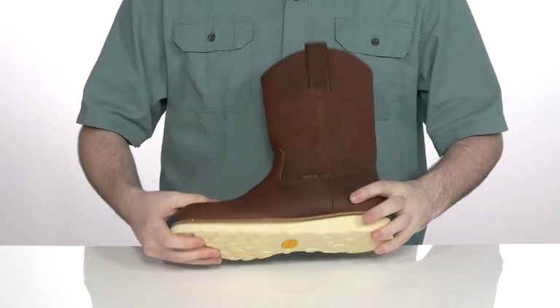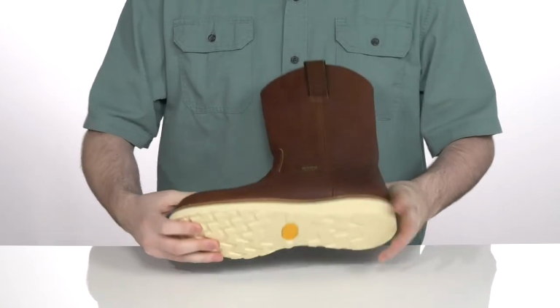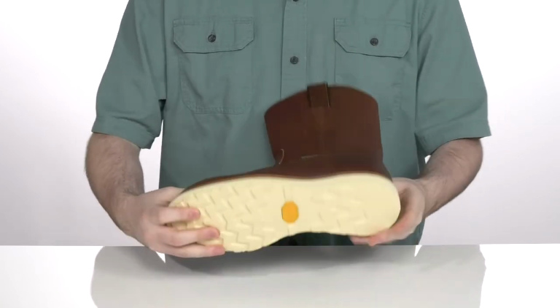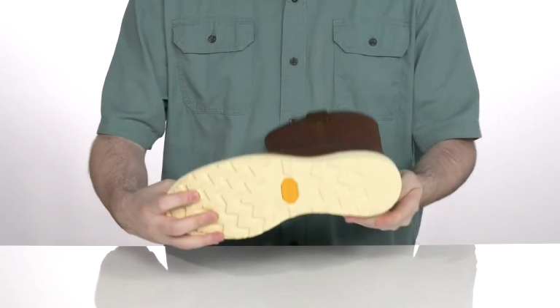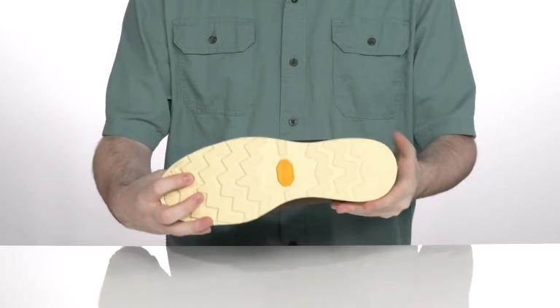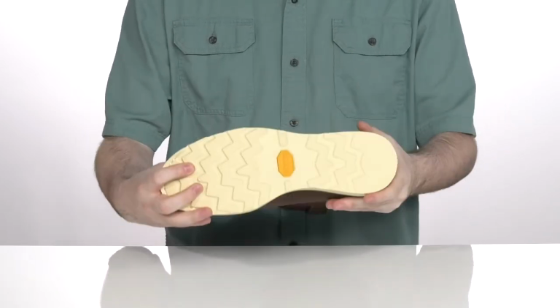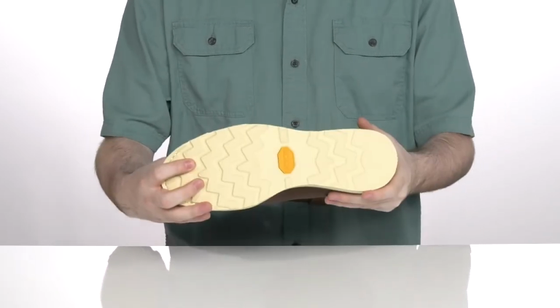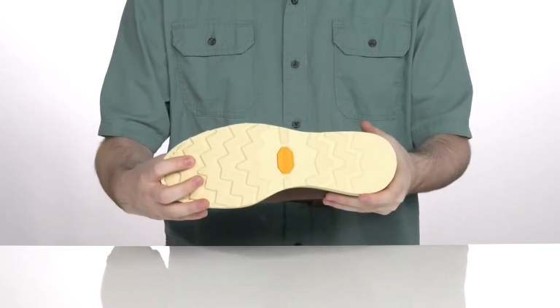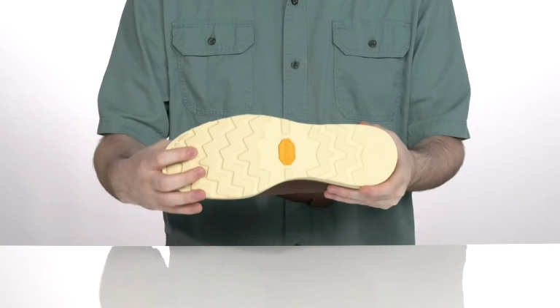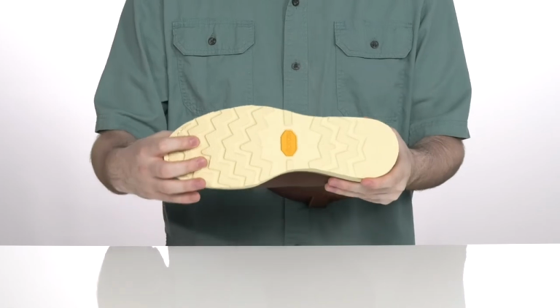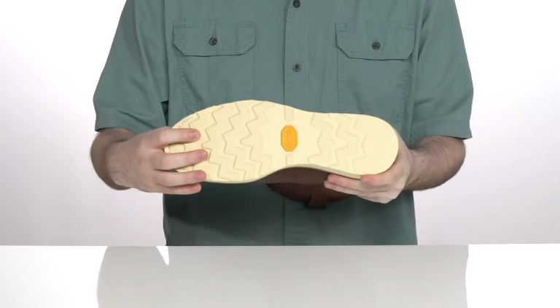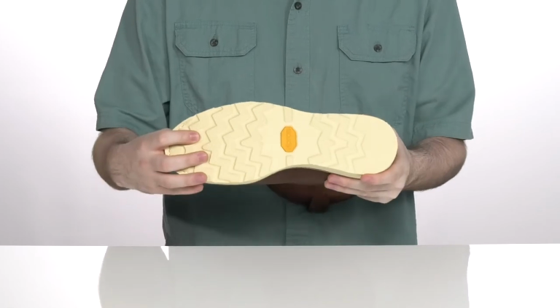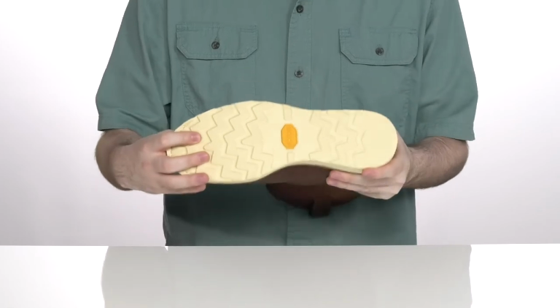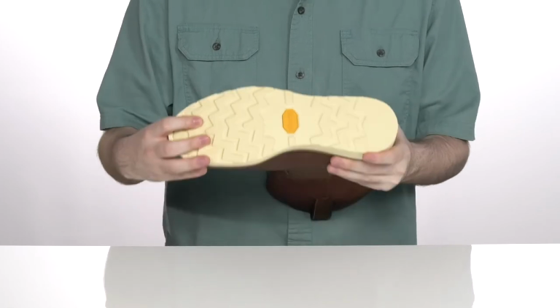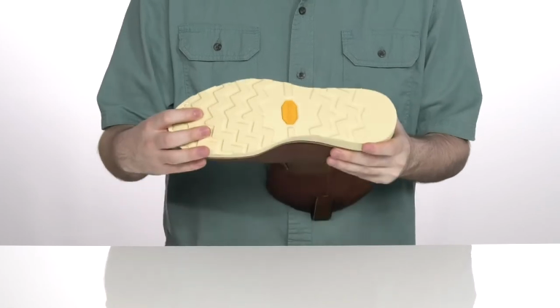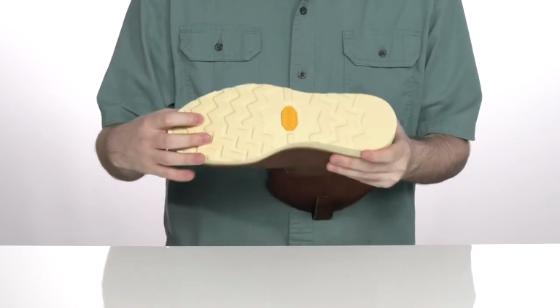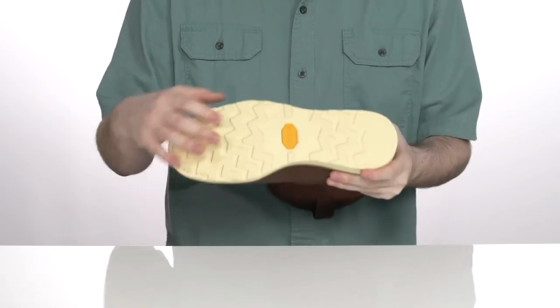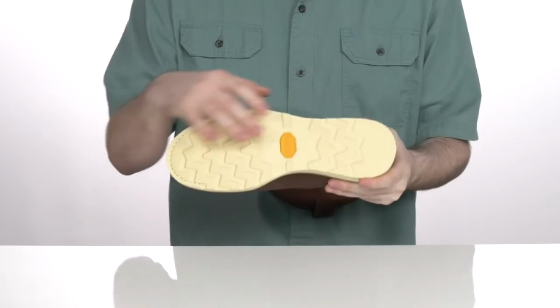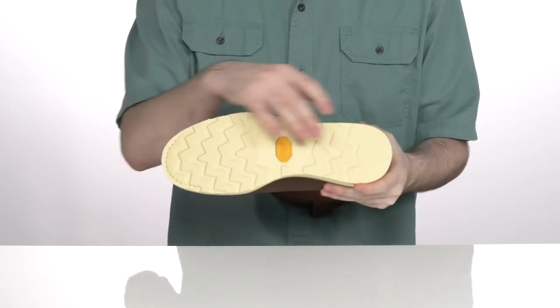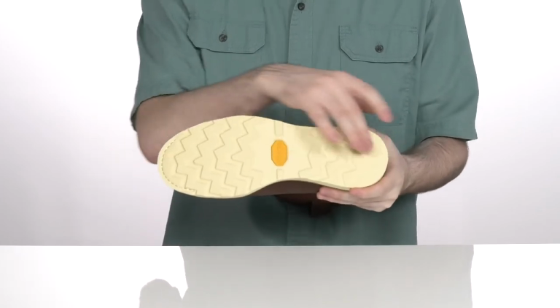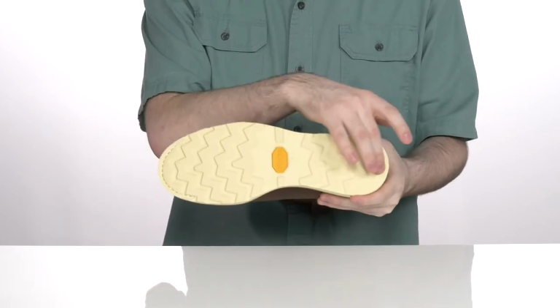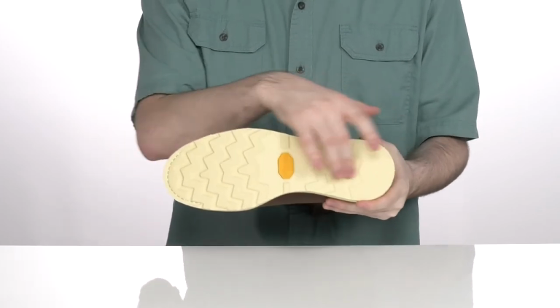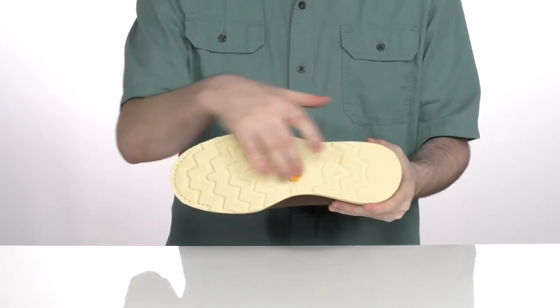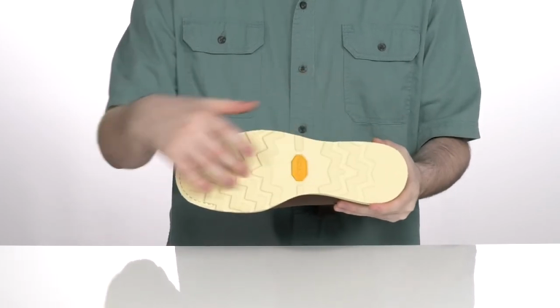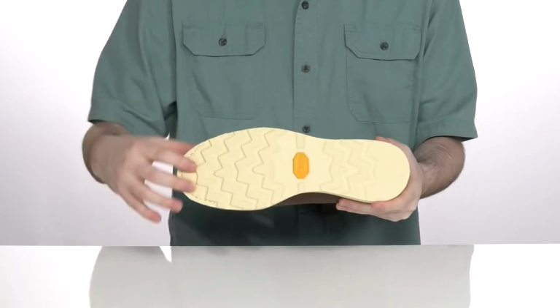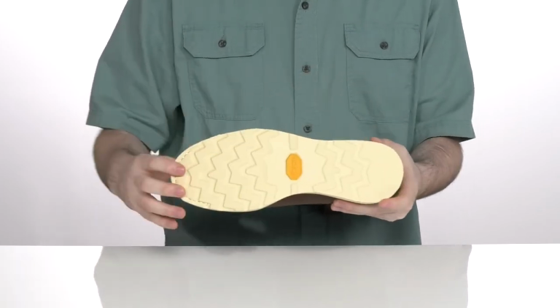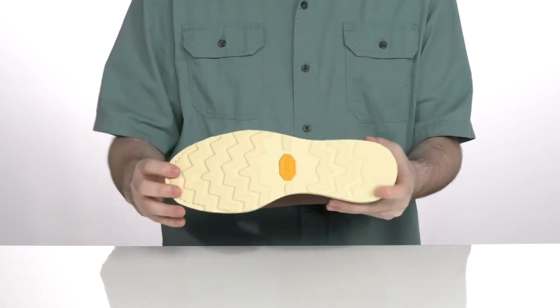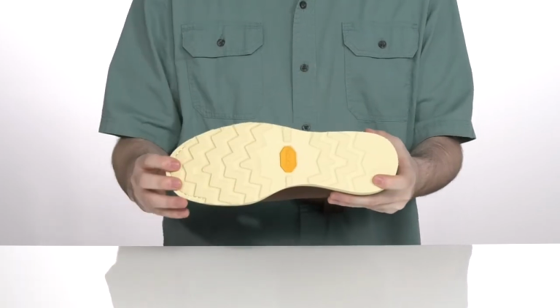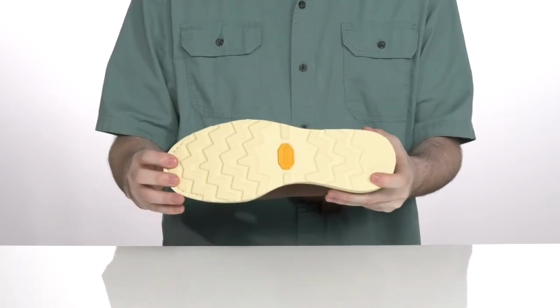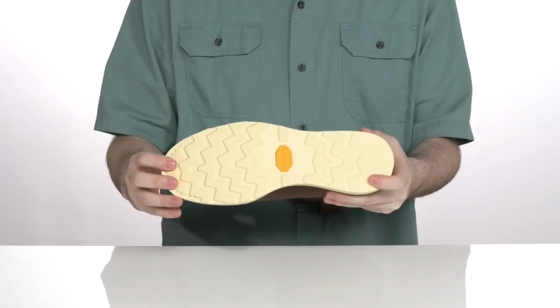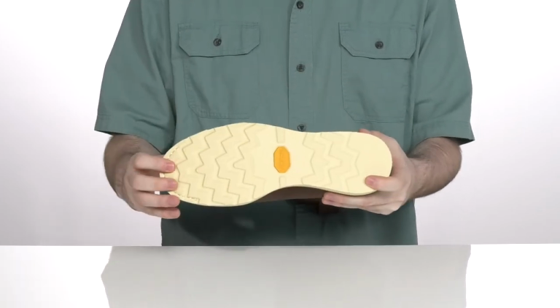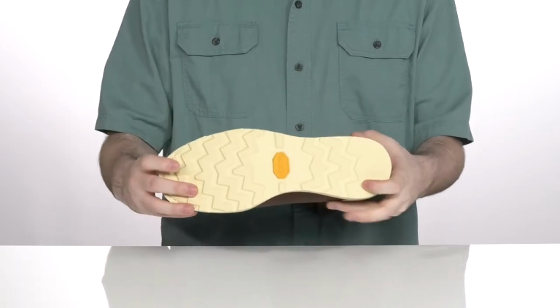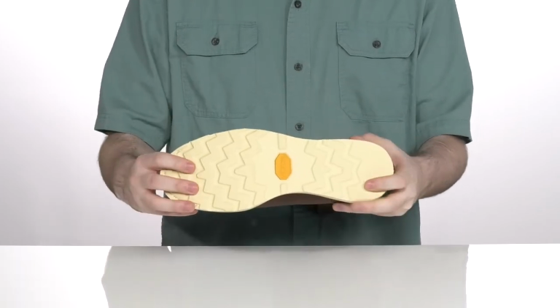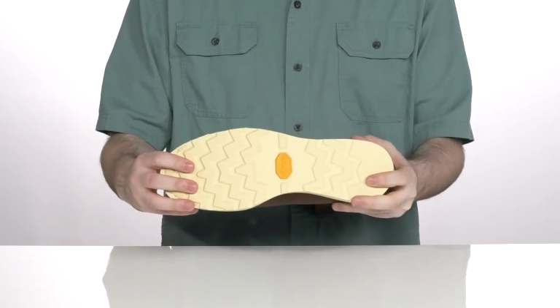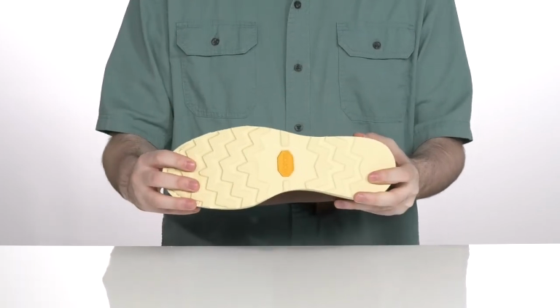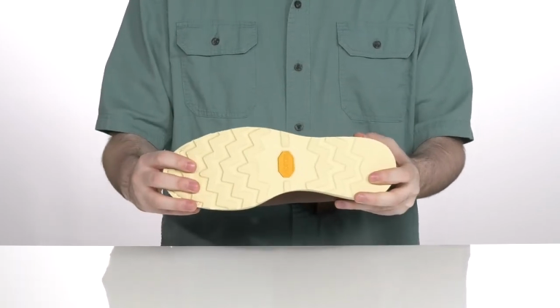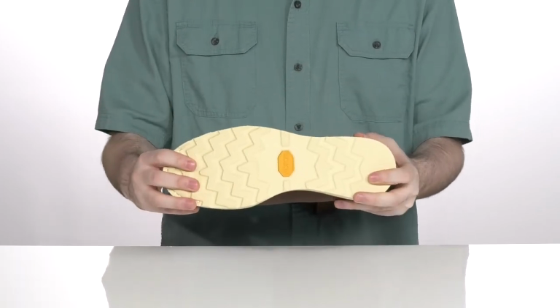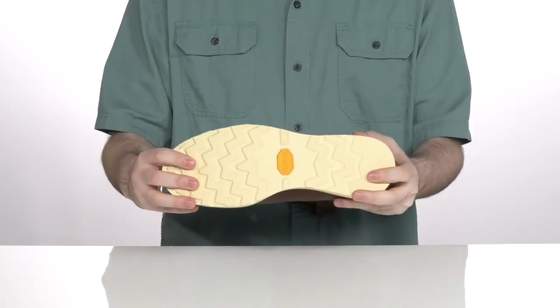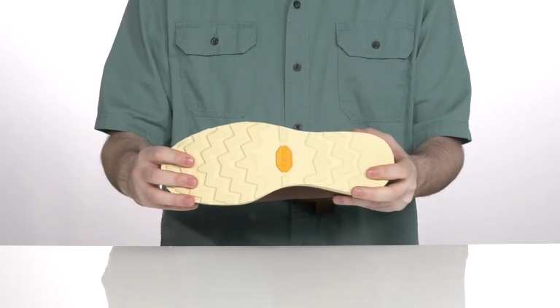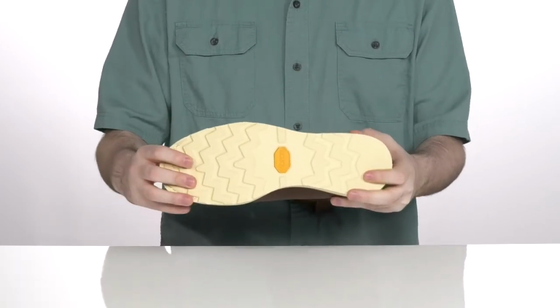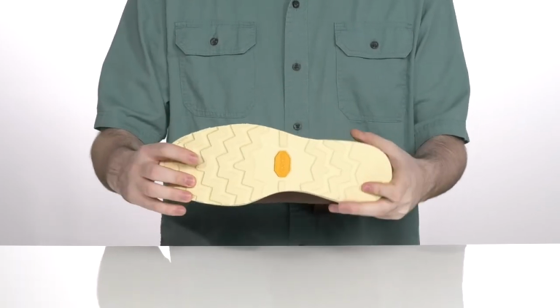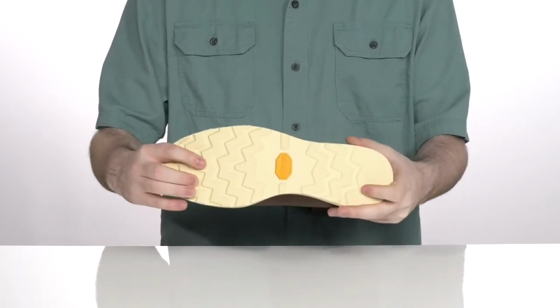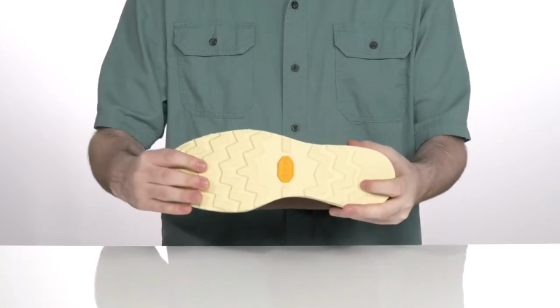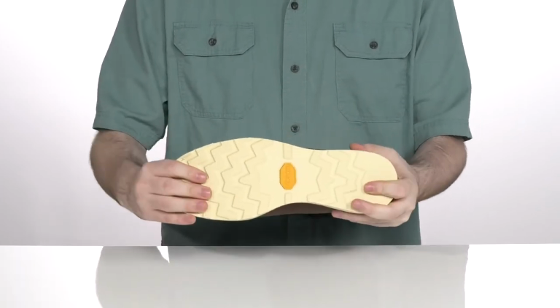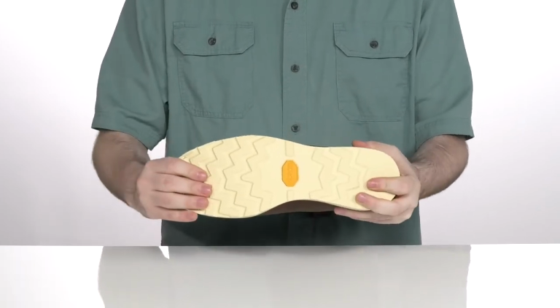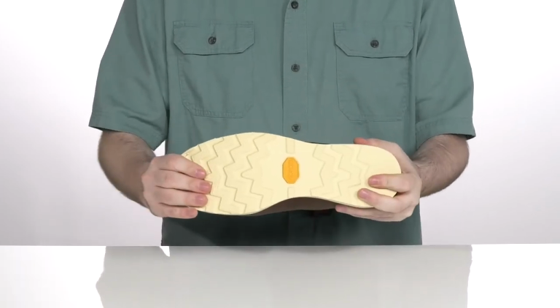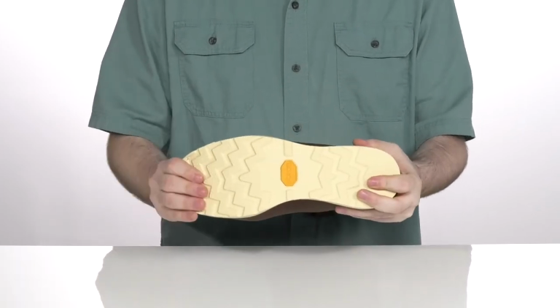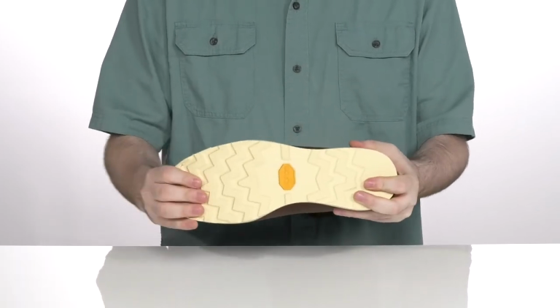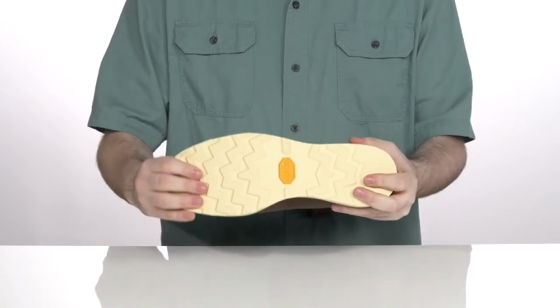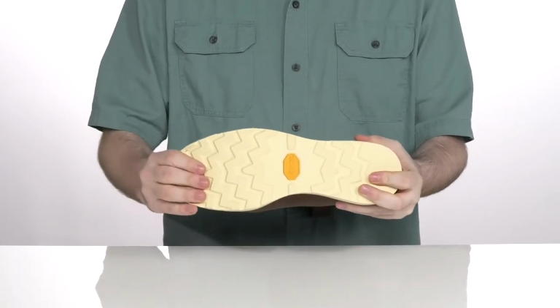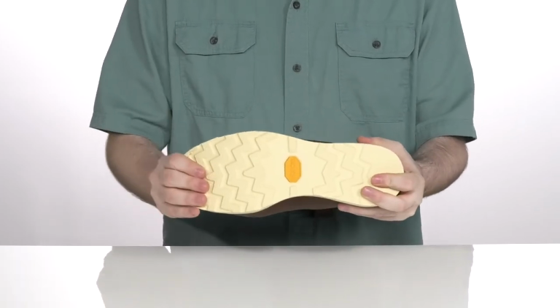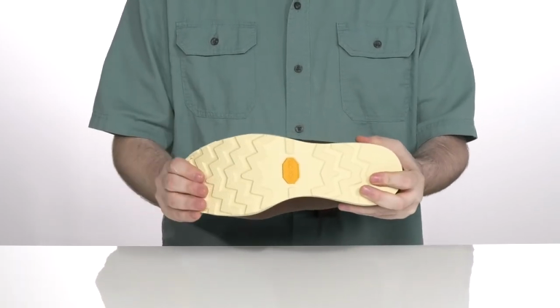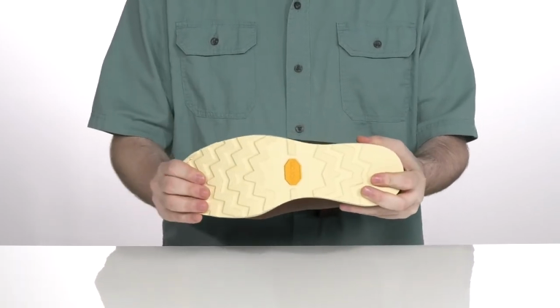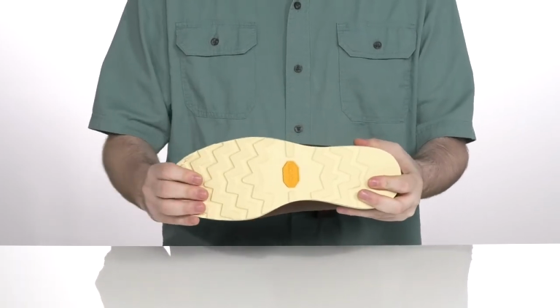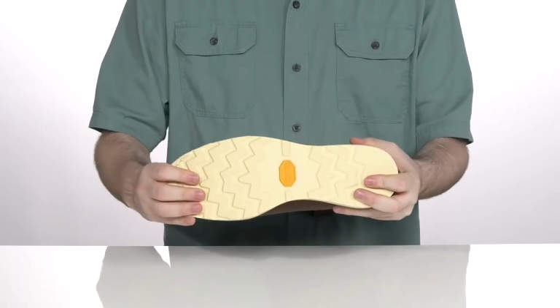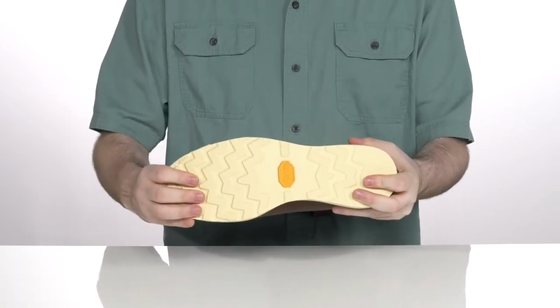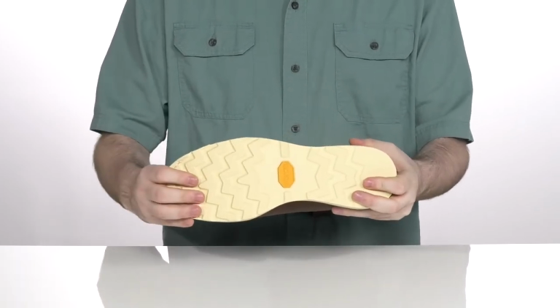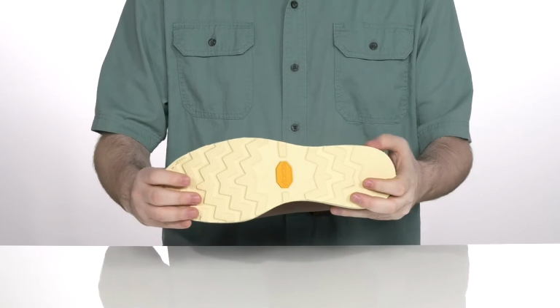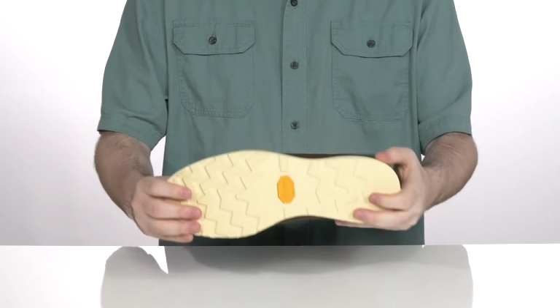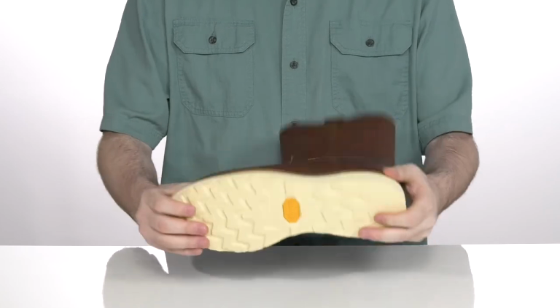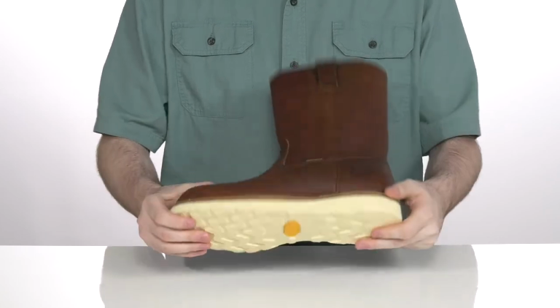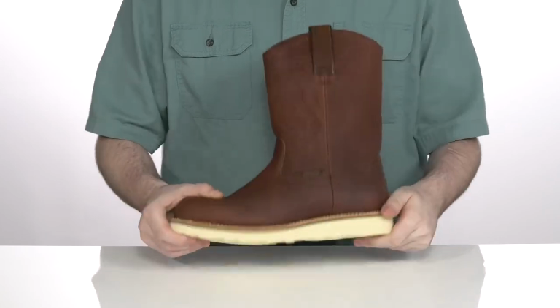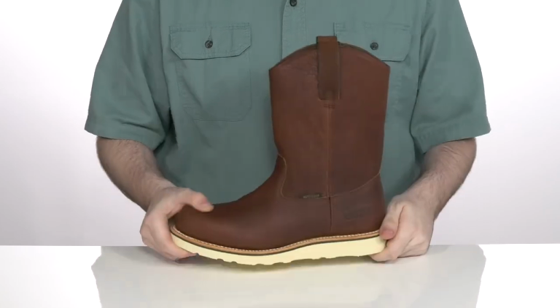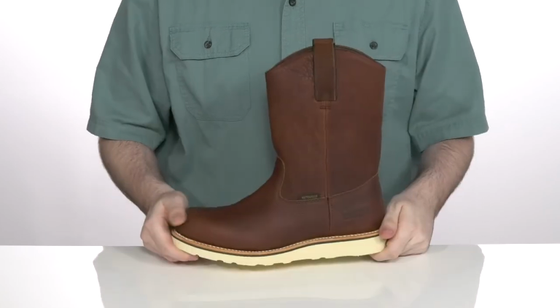Underneath it has a durable Vibram outsole that has a fantastic grip with that durable rubber, with a little bit of flex in the forefoot.